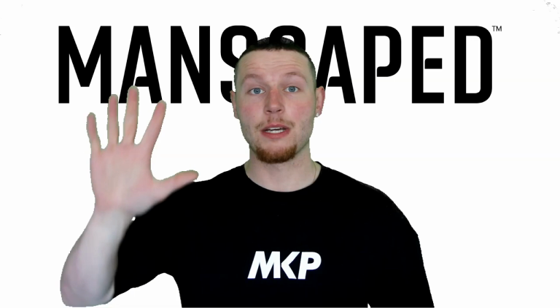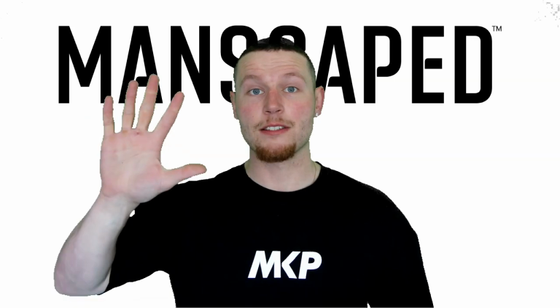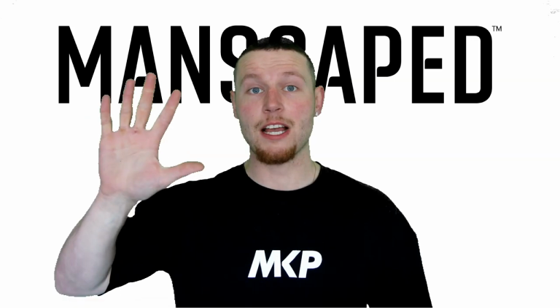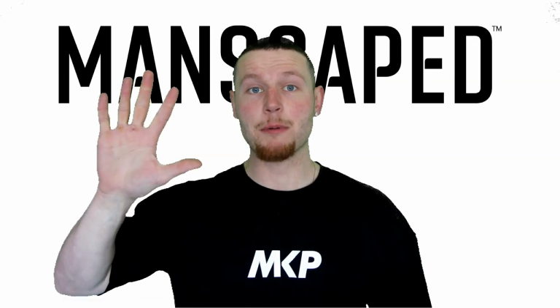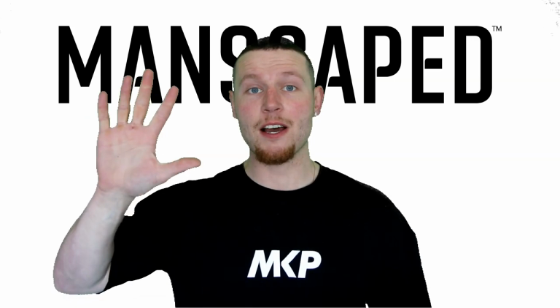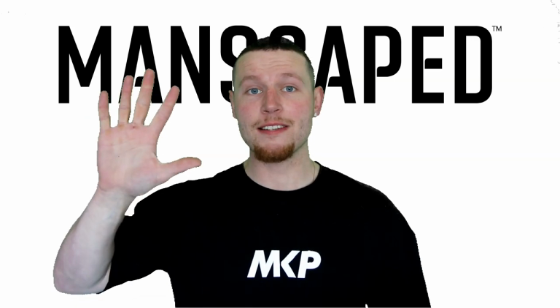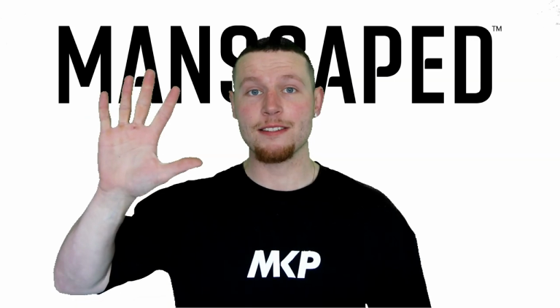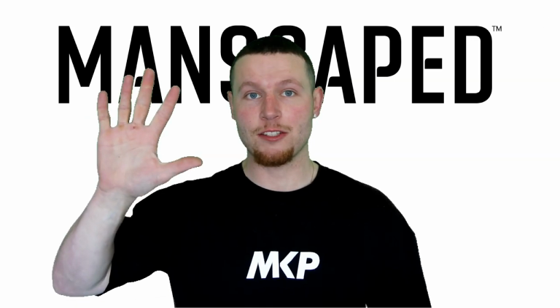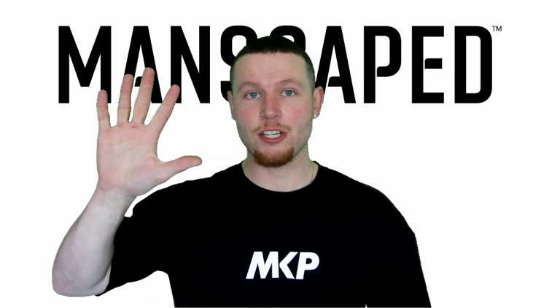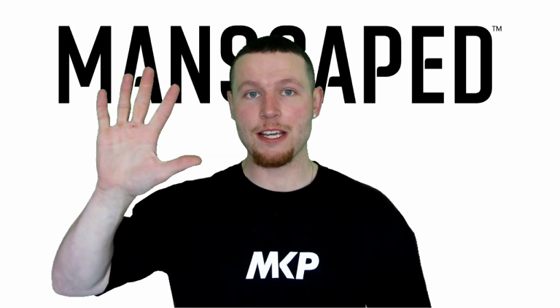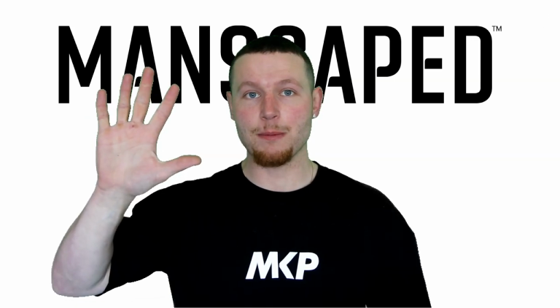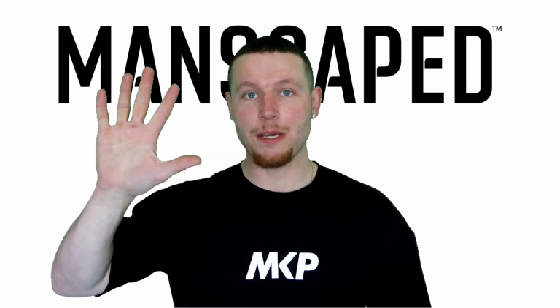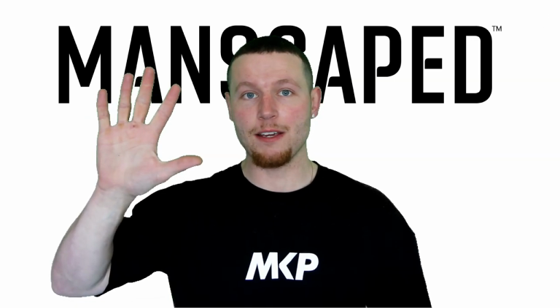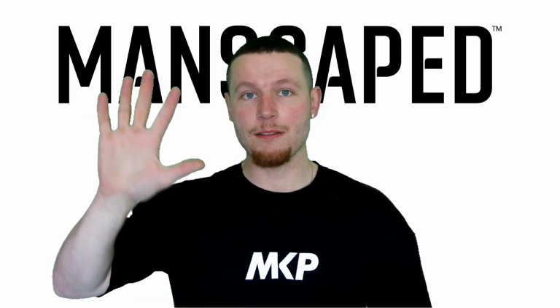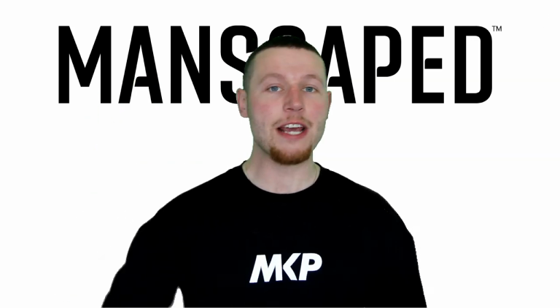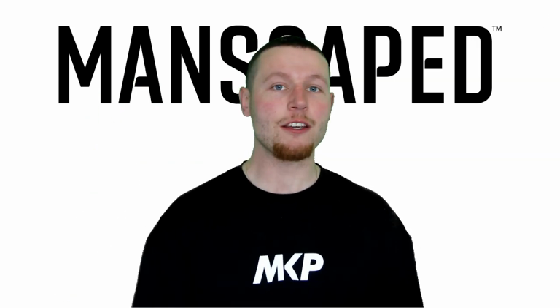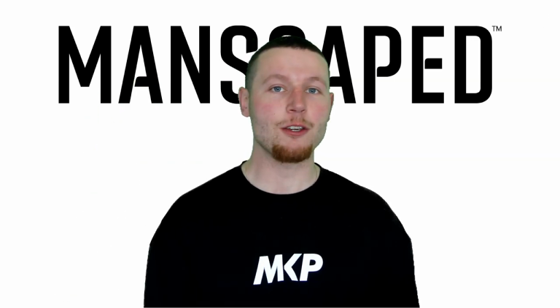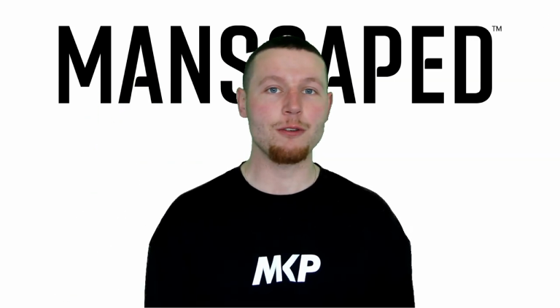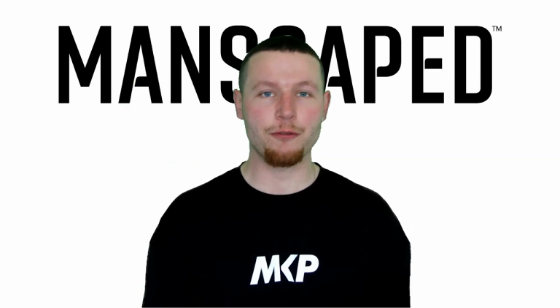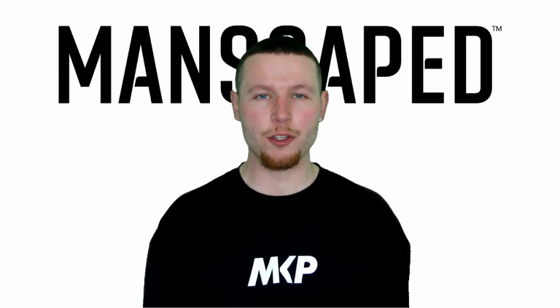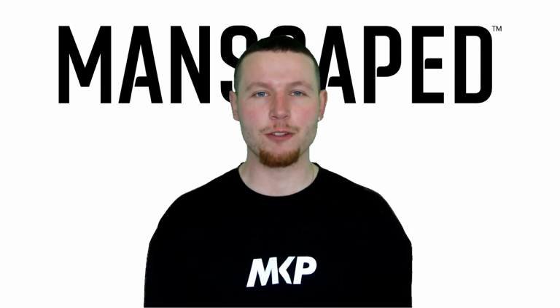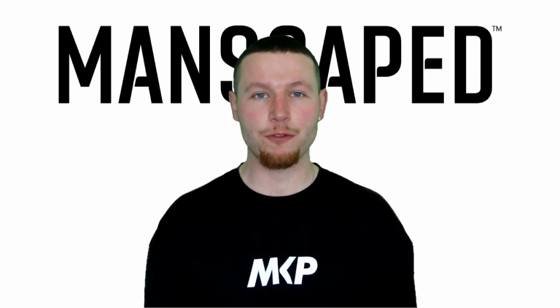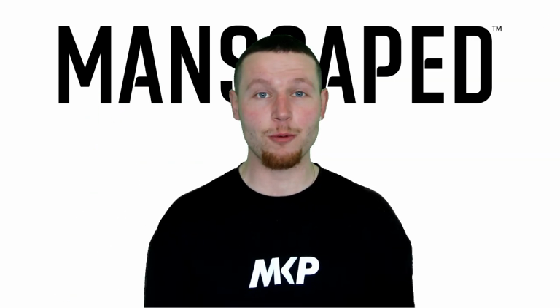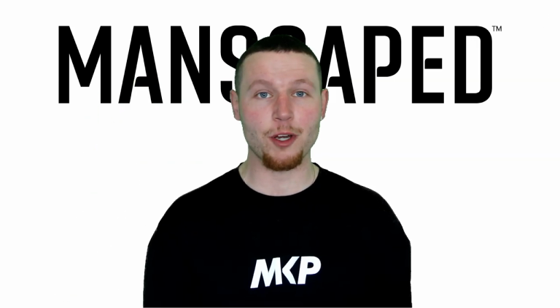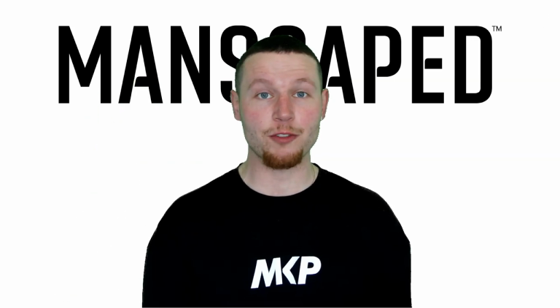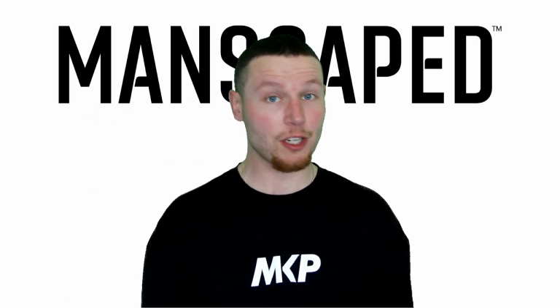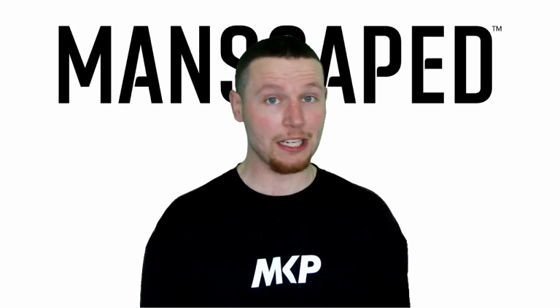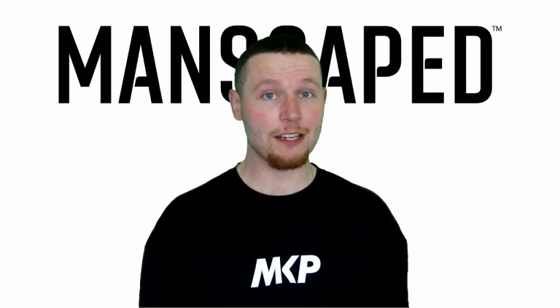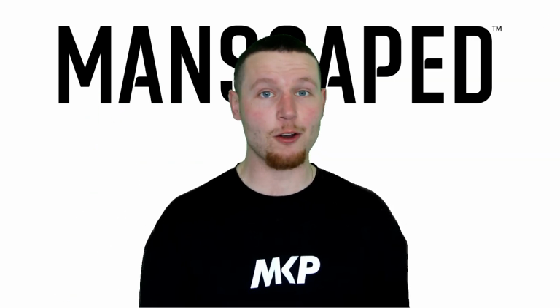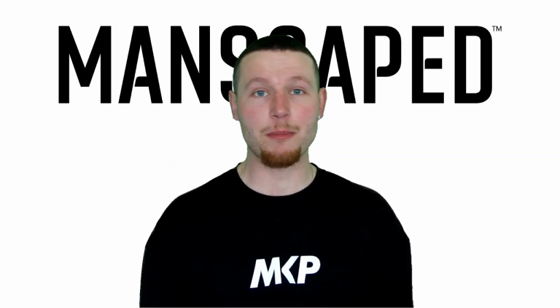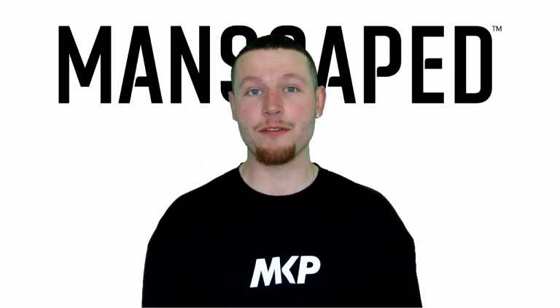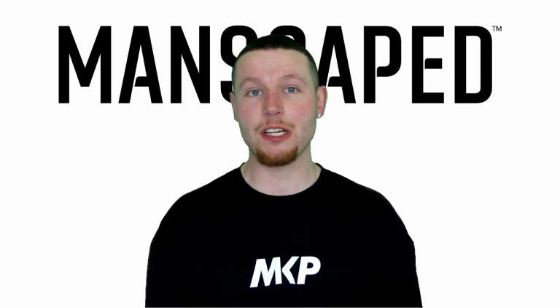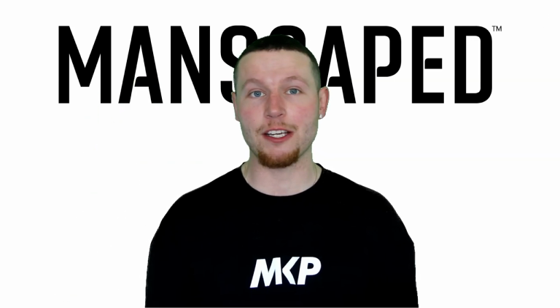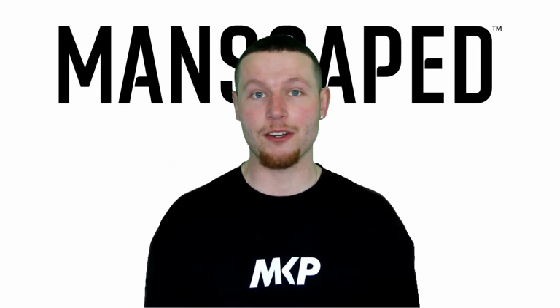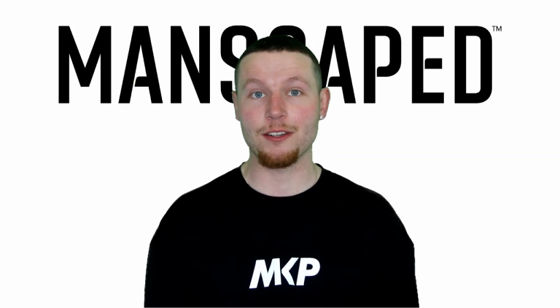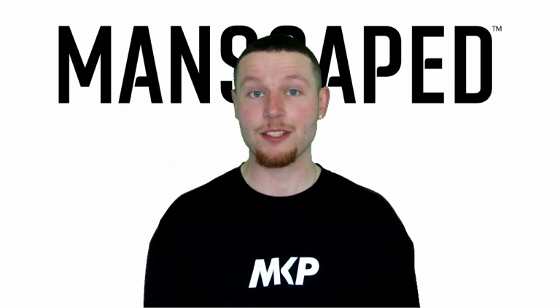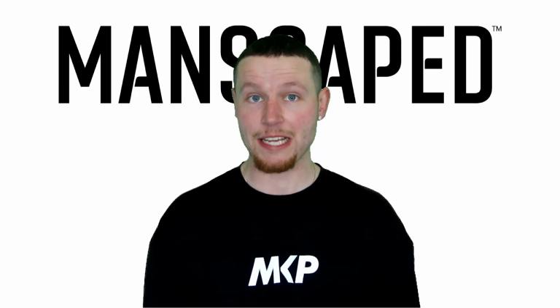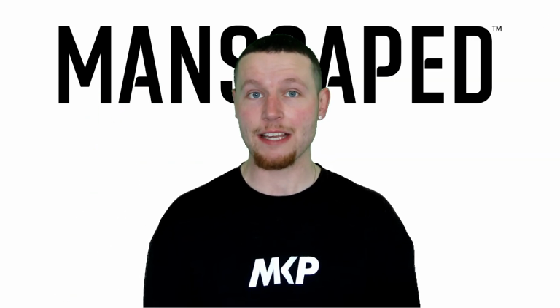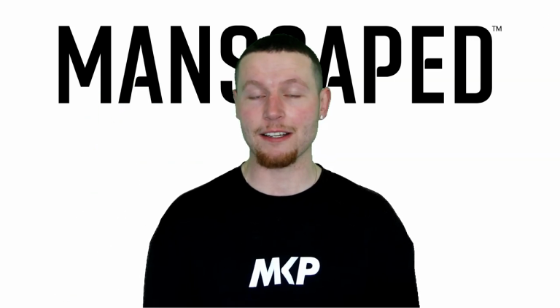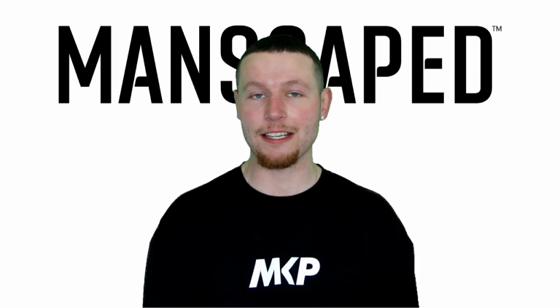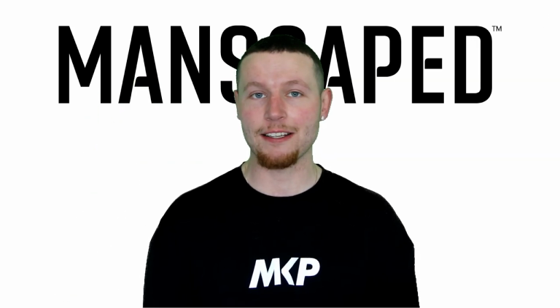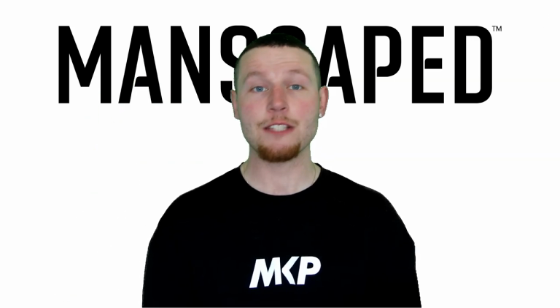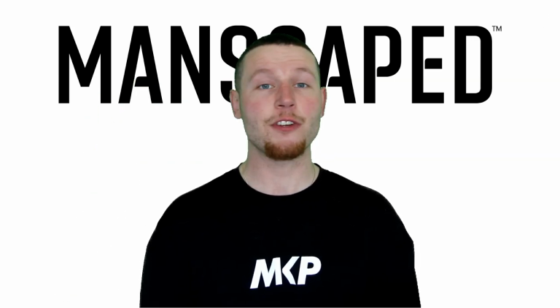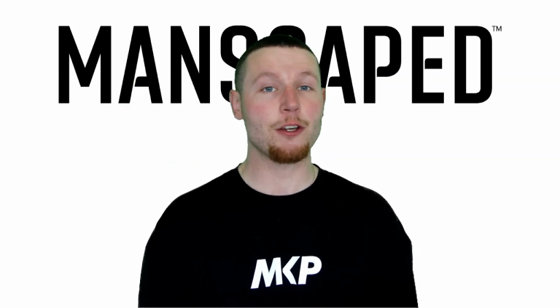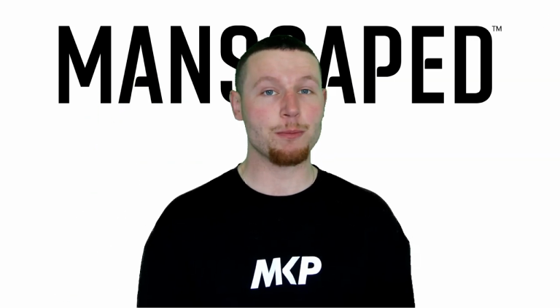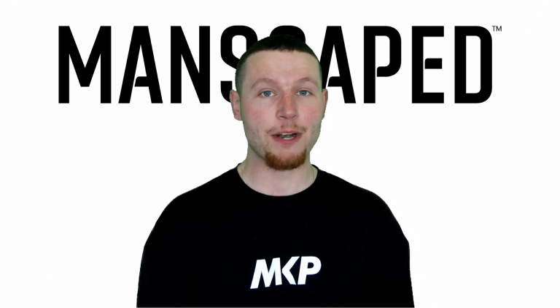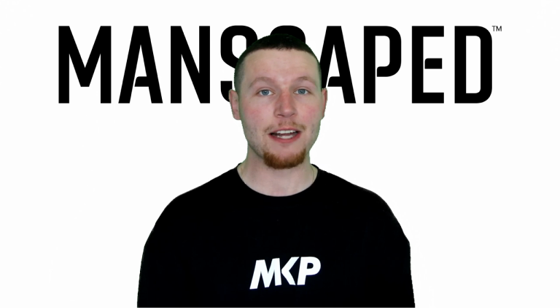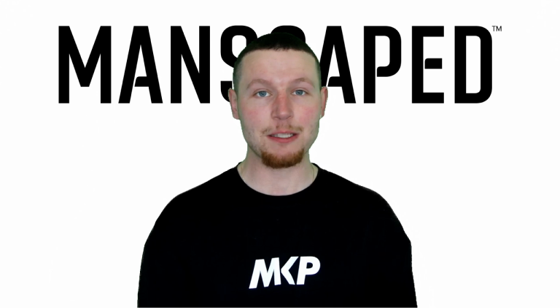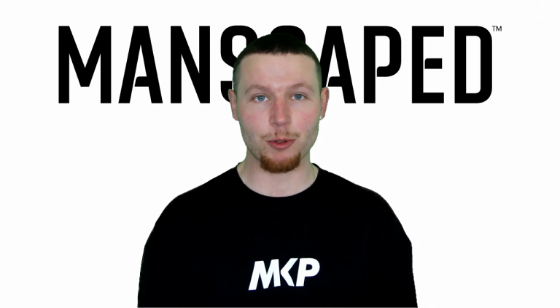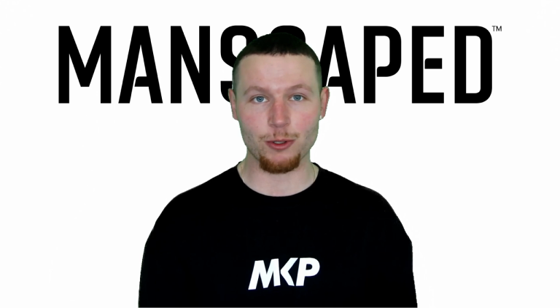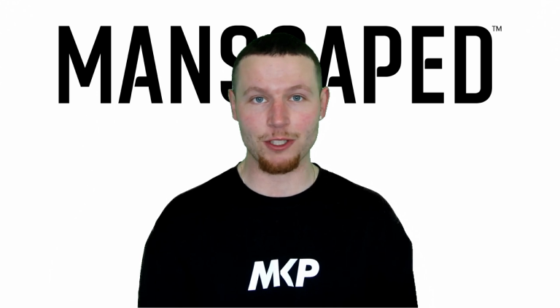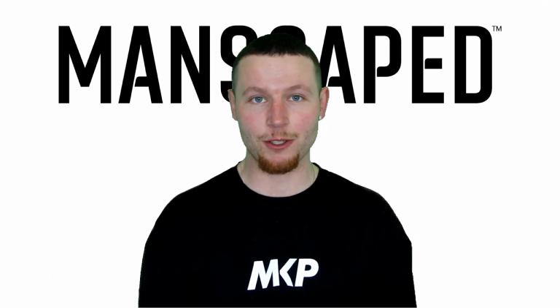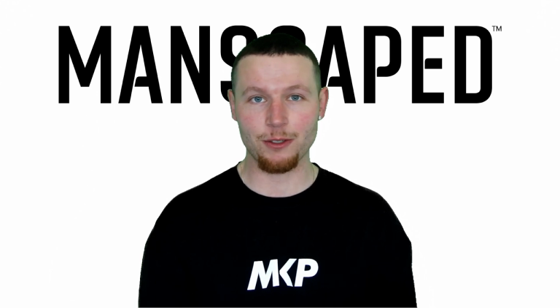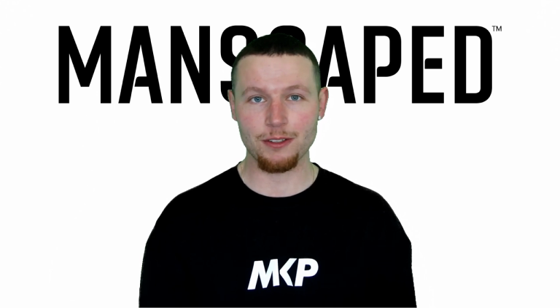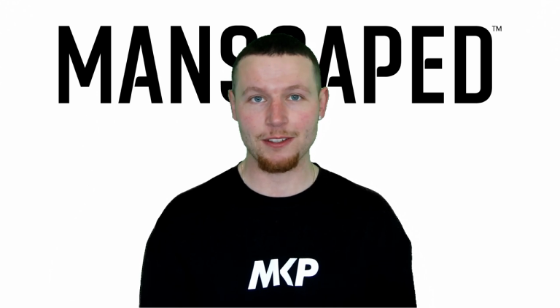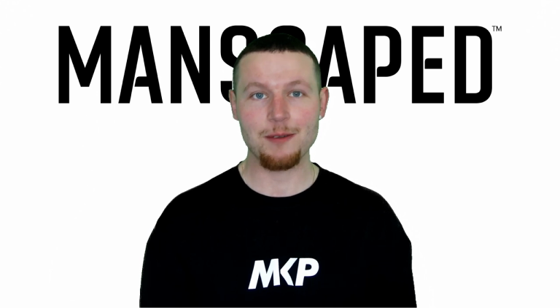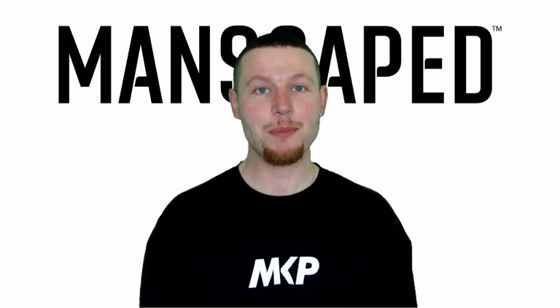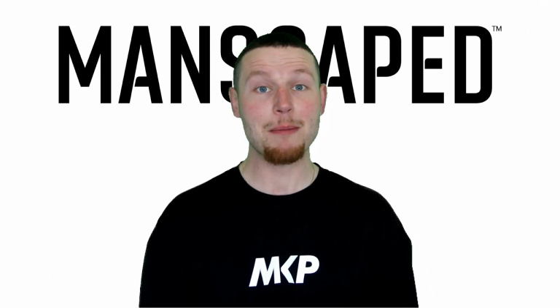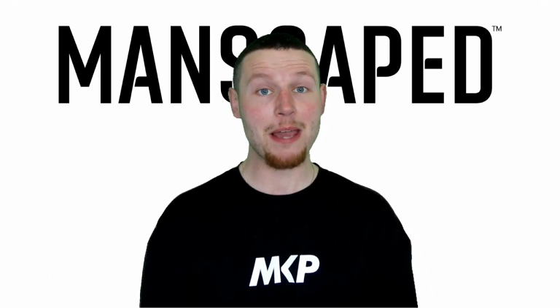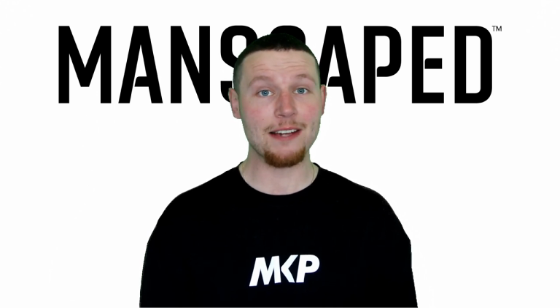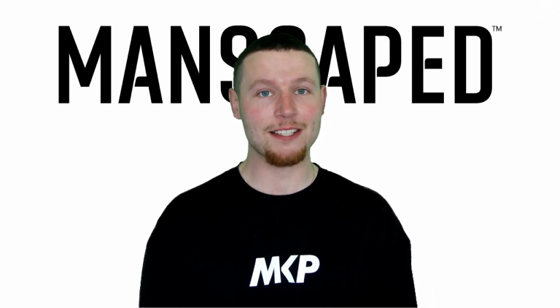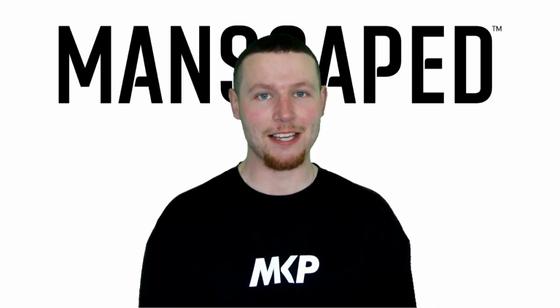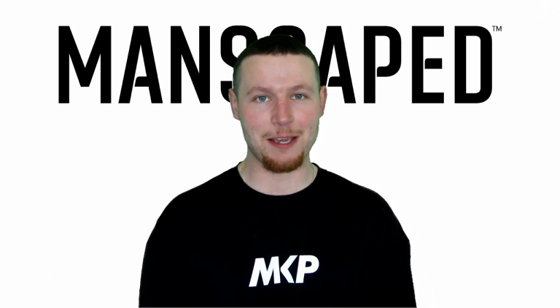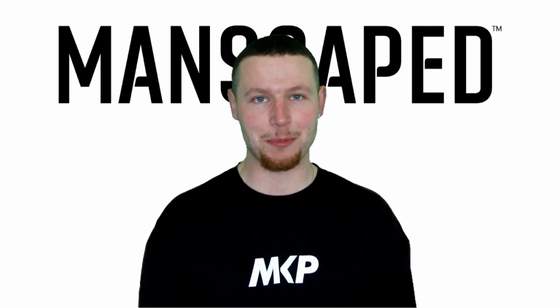Sup guys, it's Jacob here. Thank you first and foremost for clicking on my video. Secondly, this video is proudly brought to you by Manscaped.